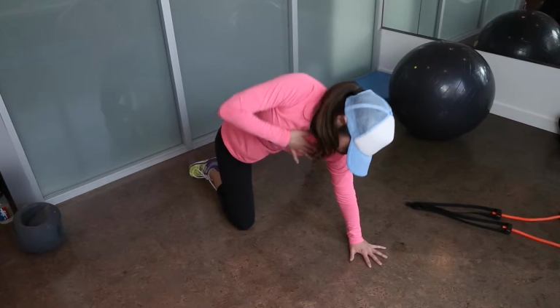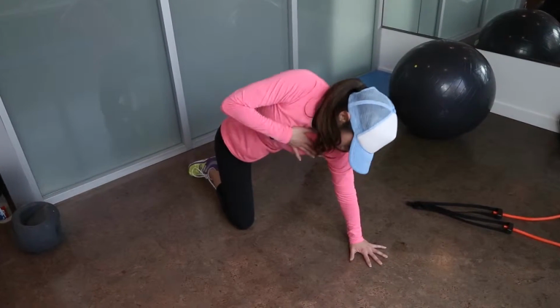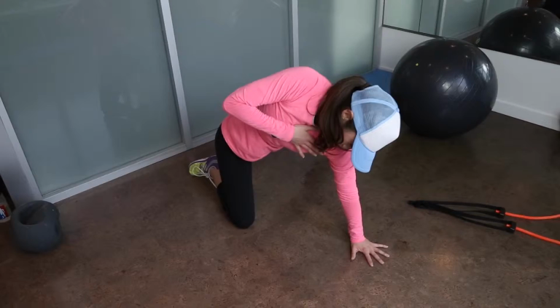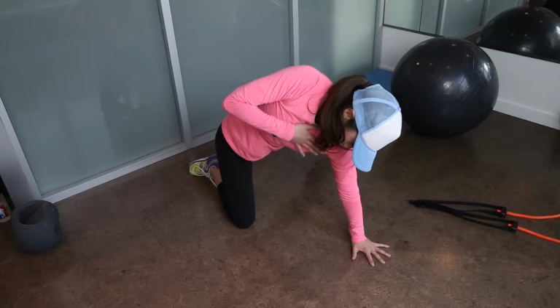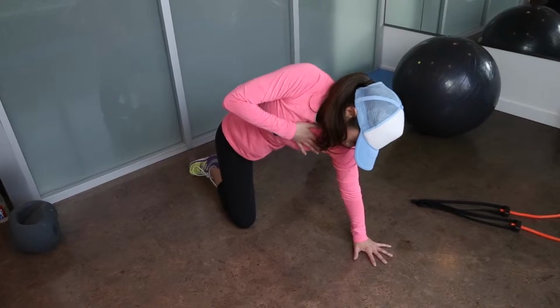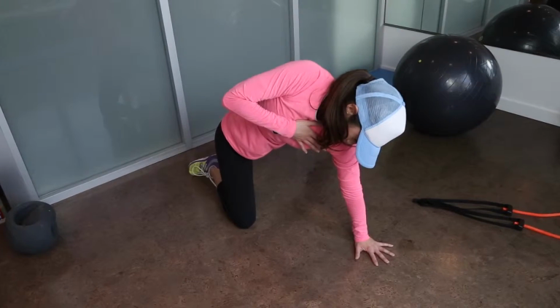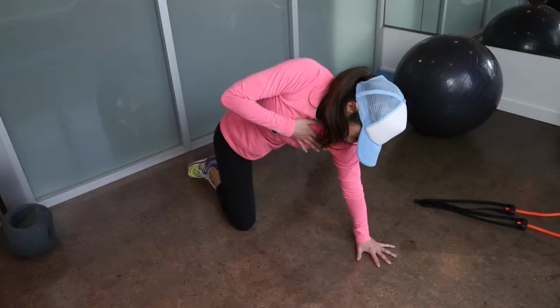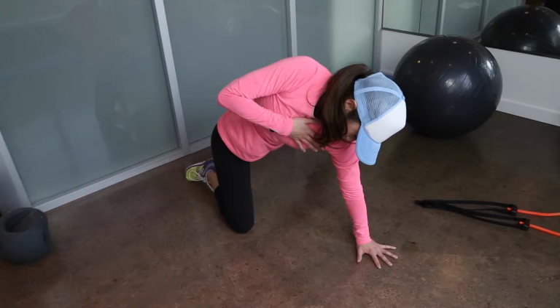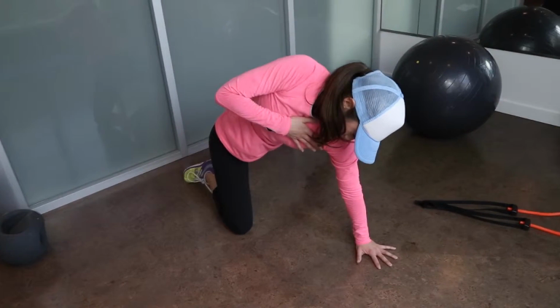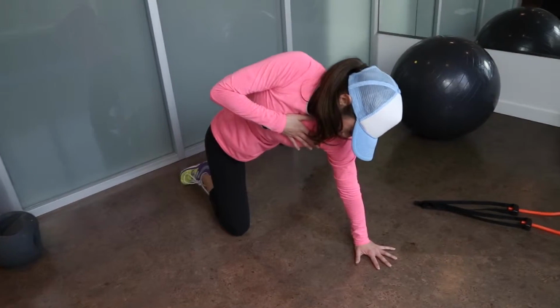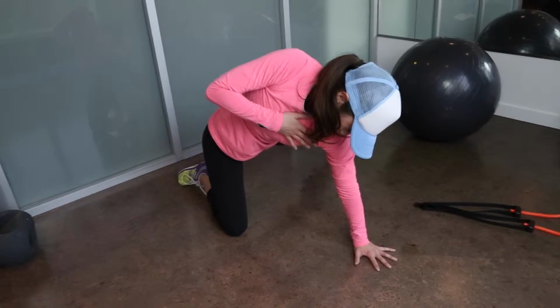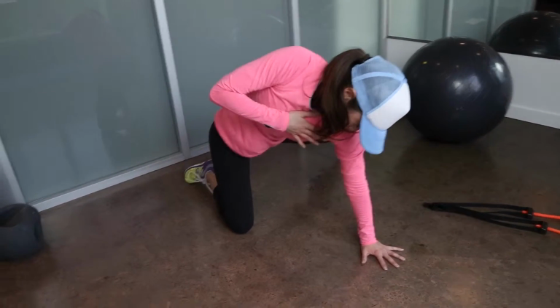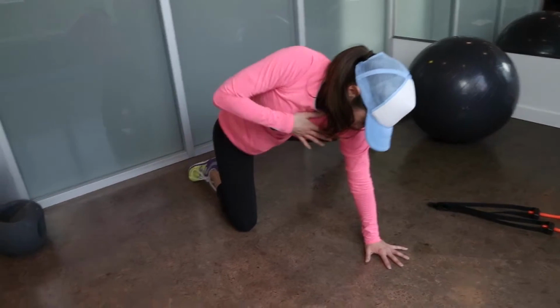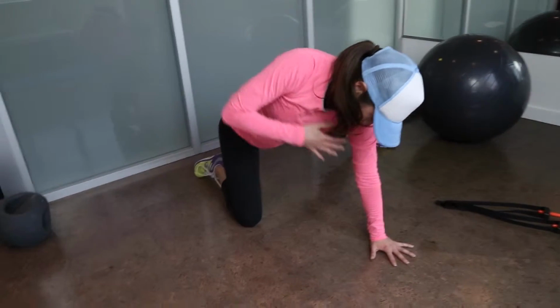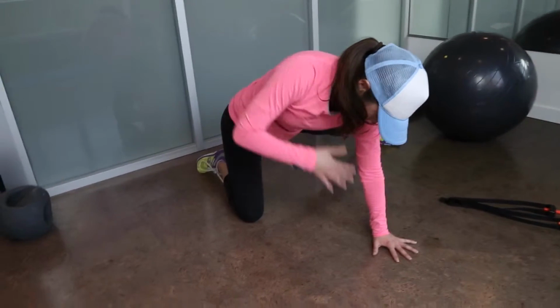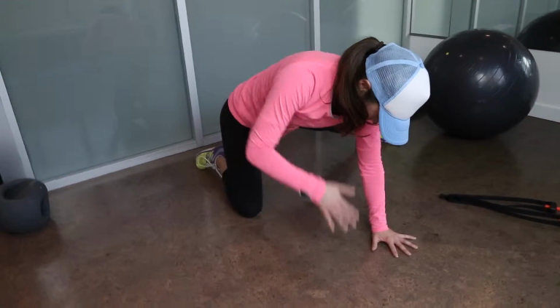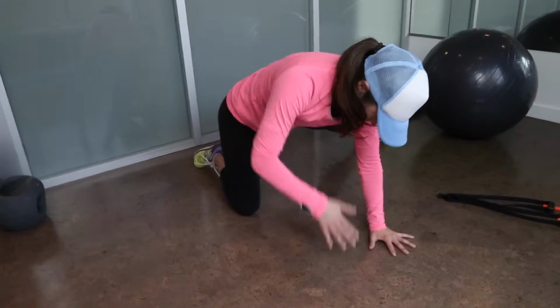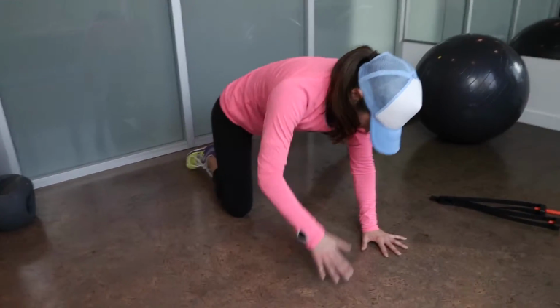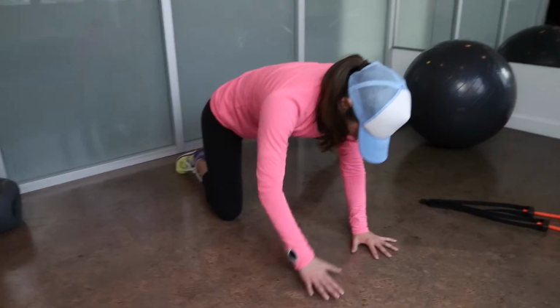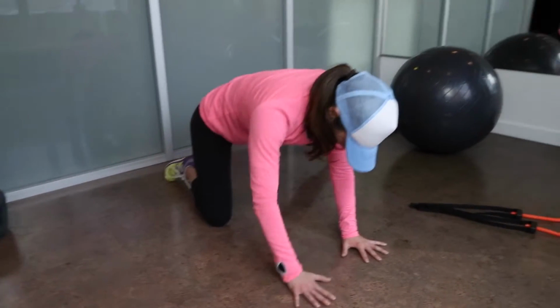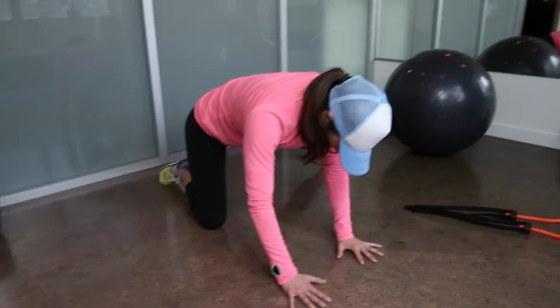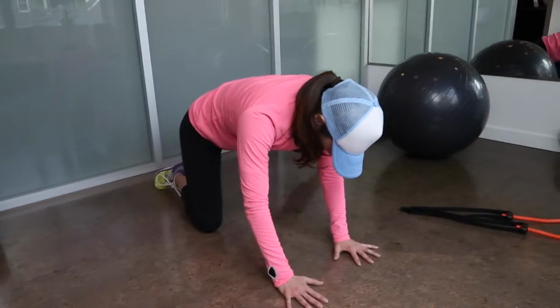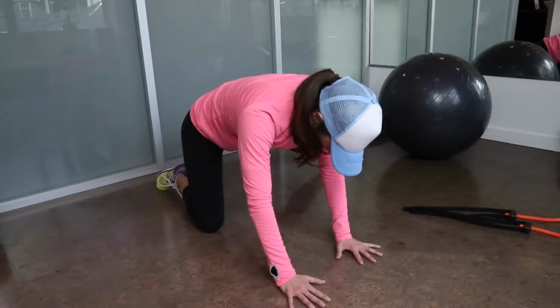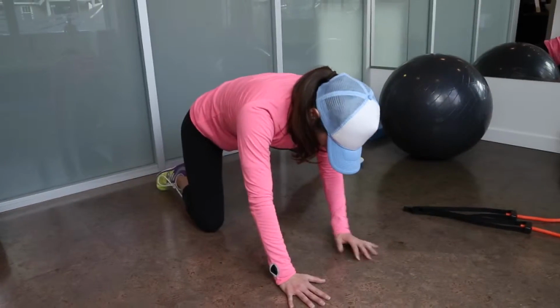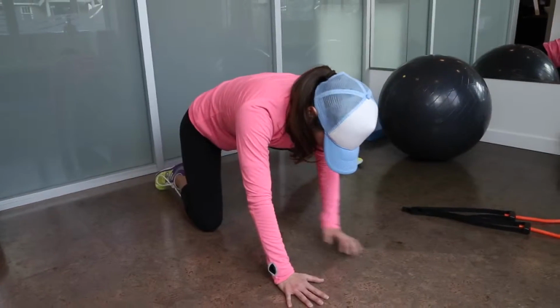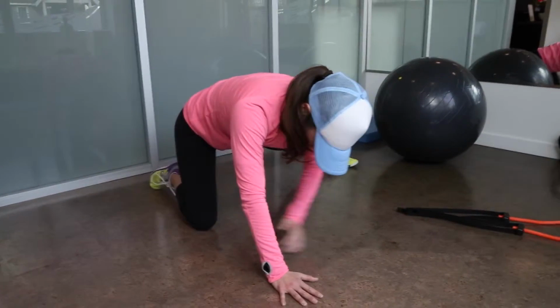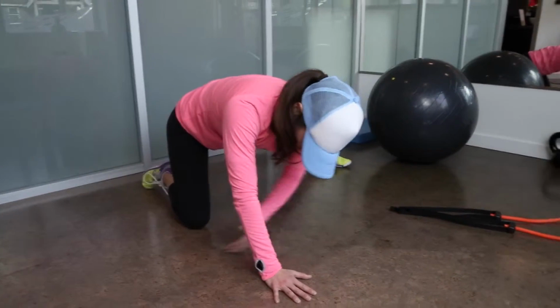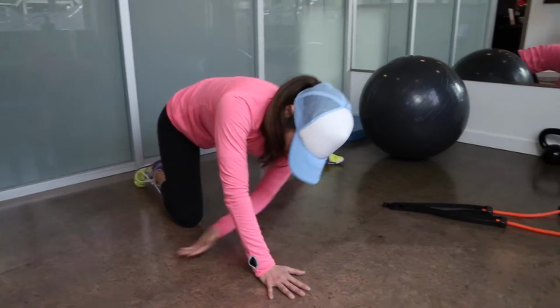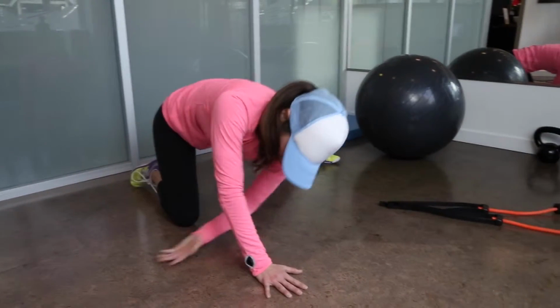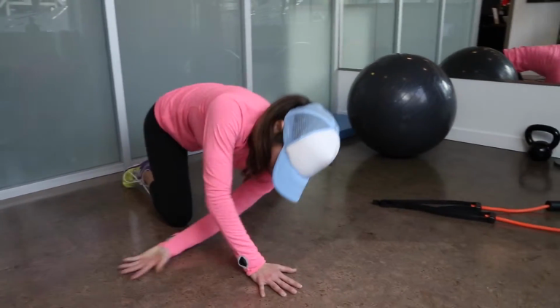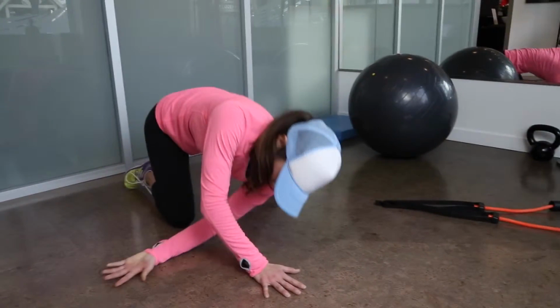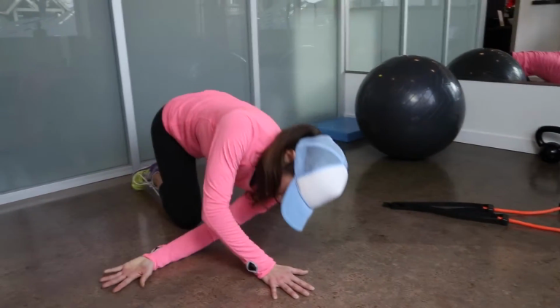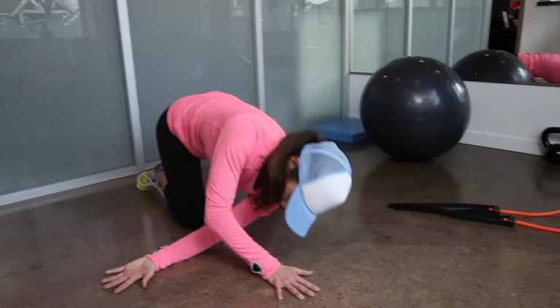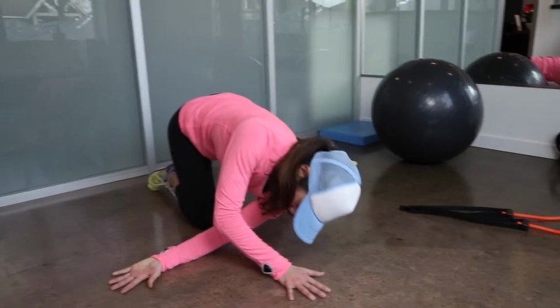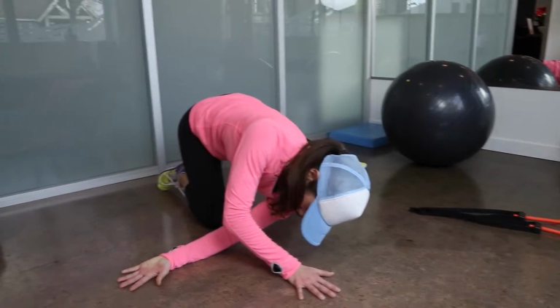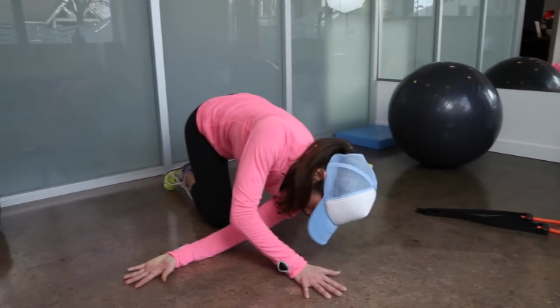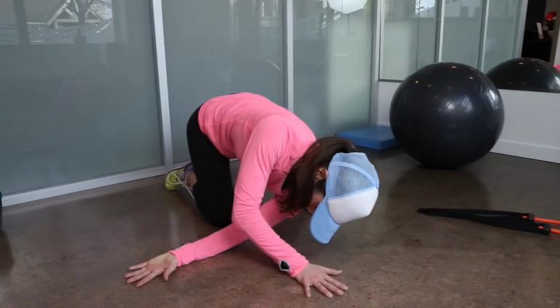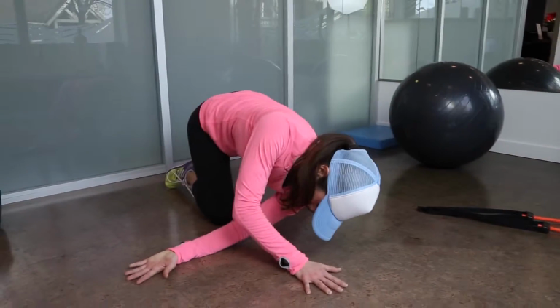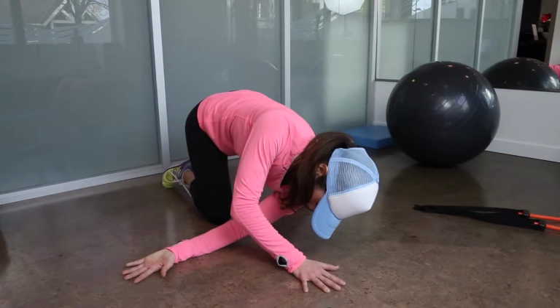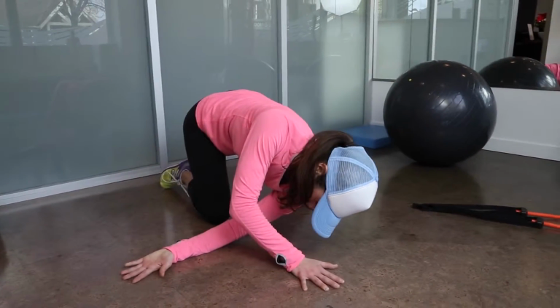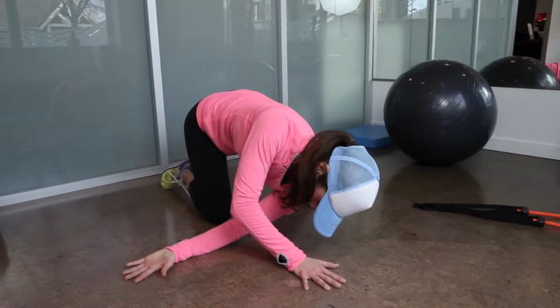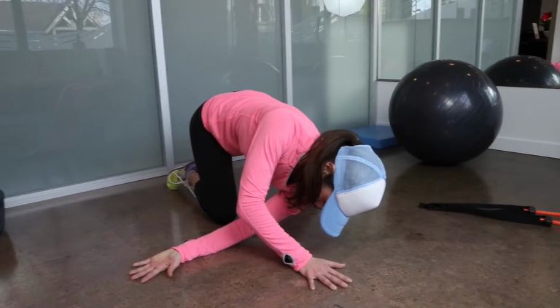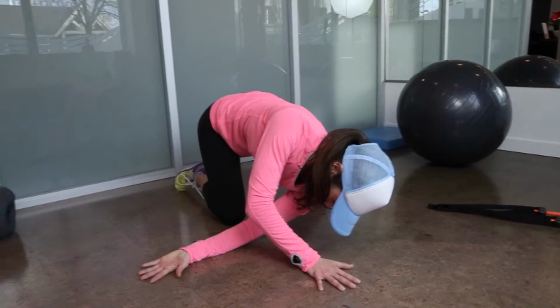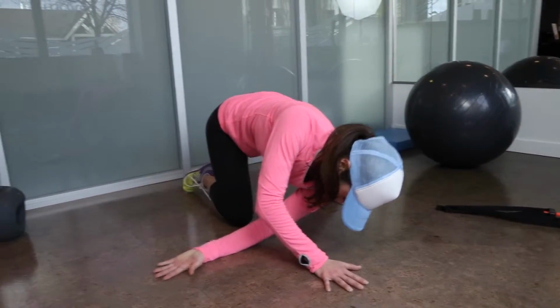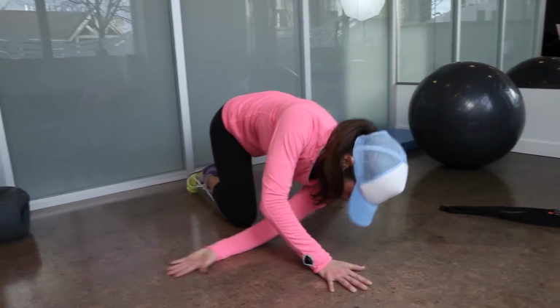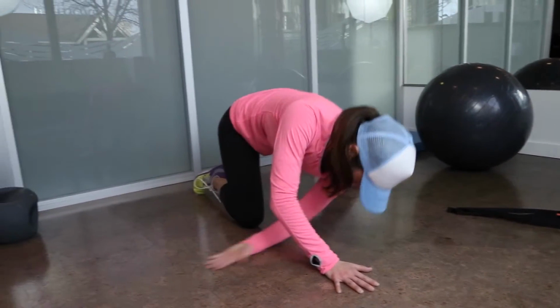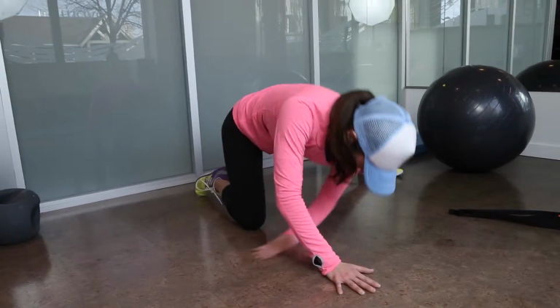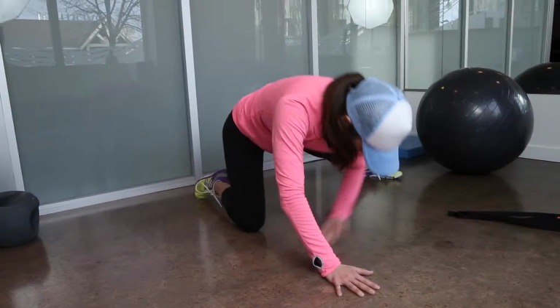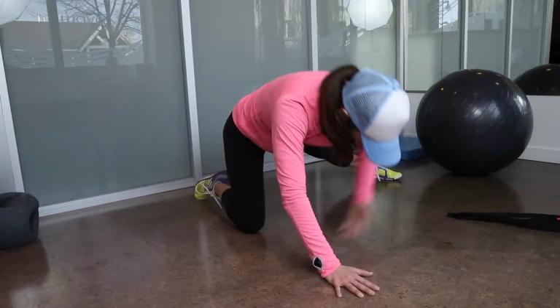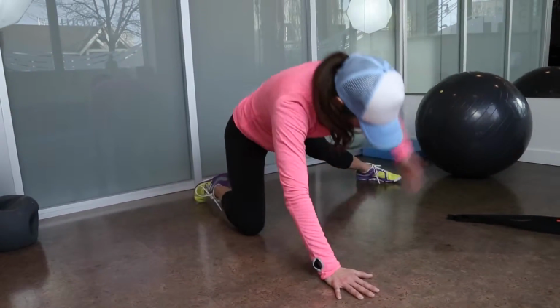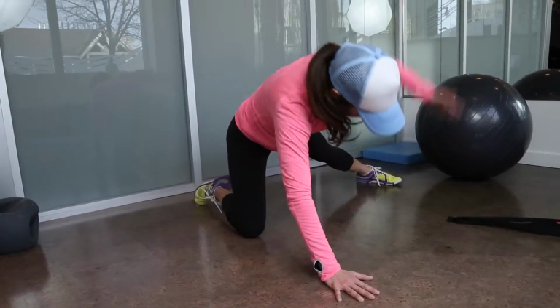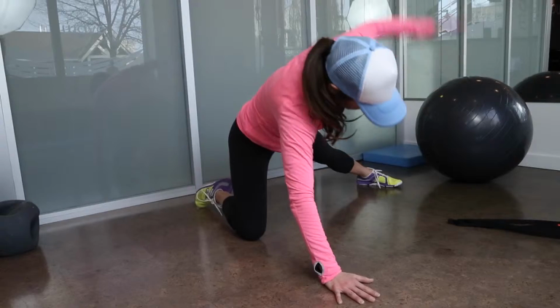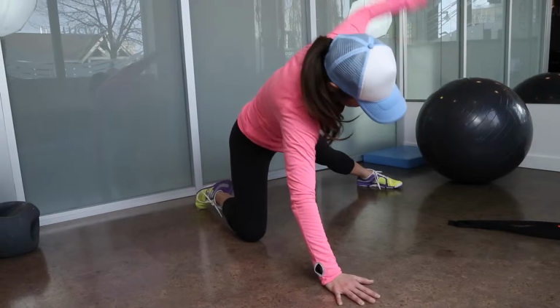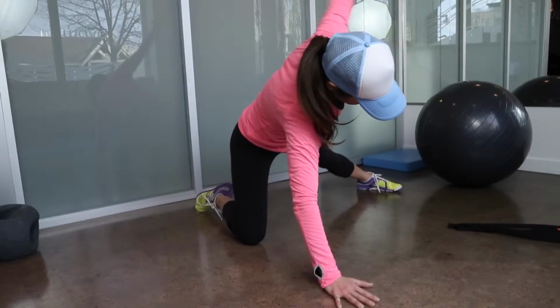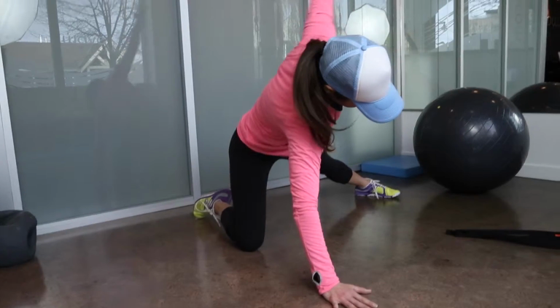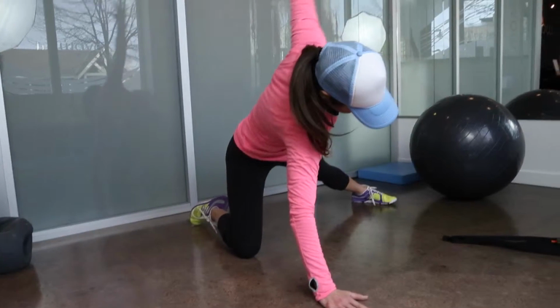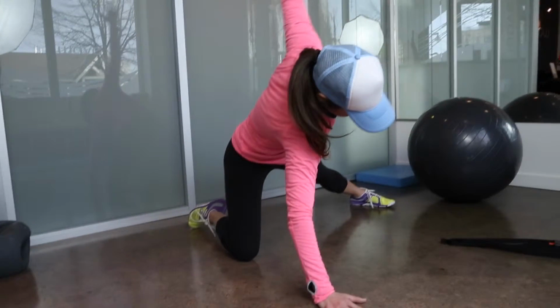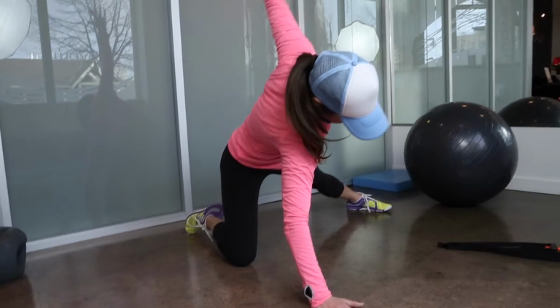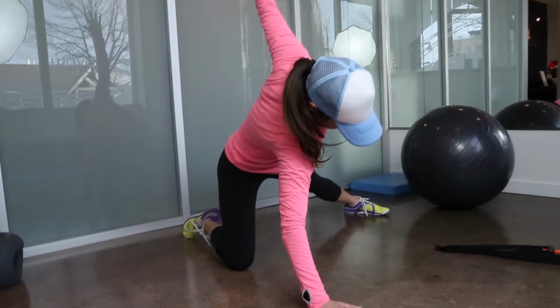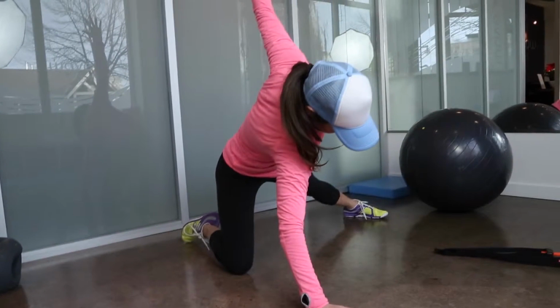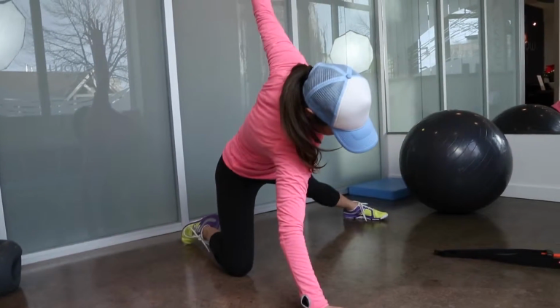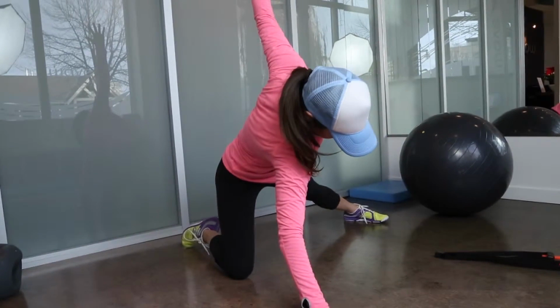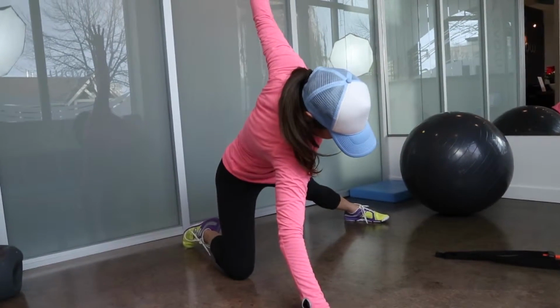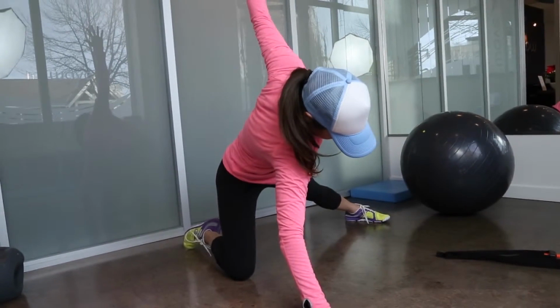Lift your head and spine through your shoulder blades toward the ceiling, creating a long line from the crown of your head to your tailbone.